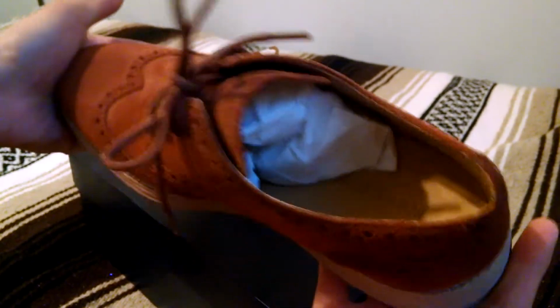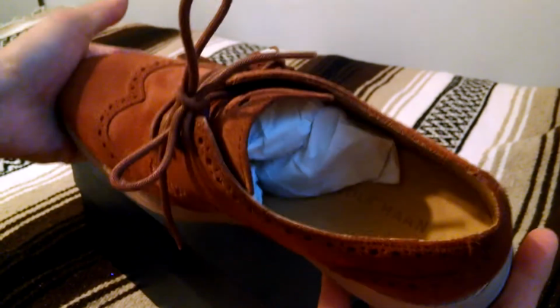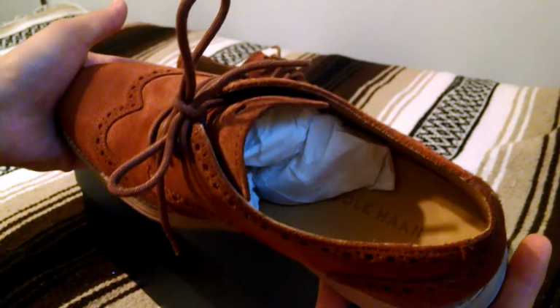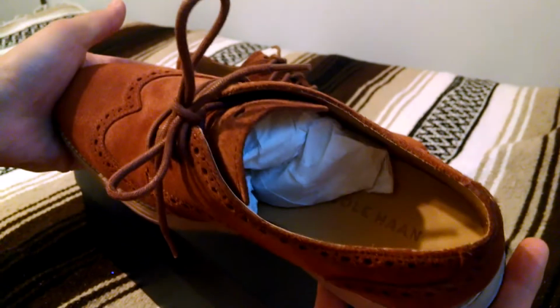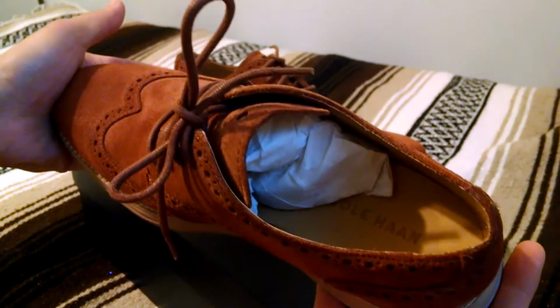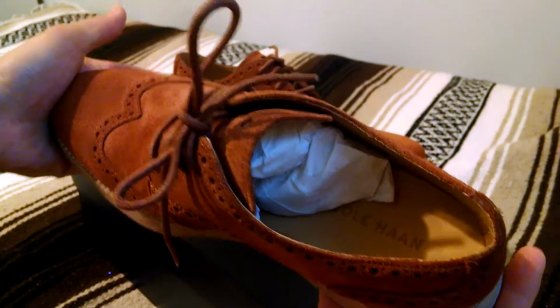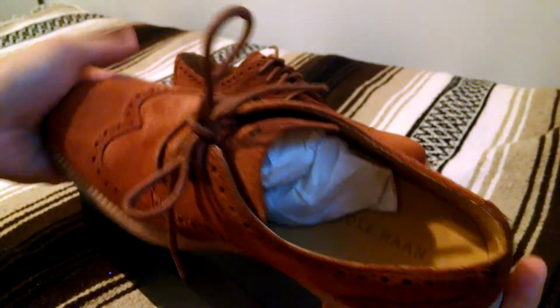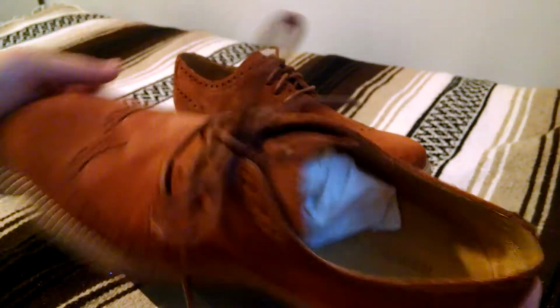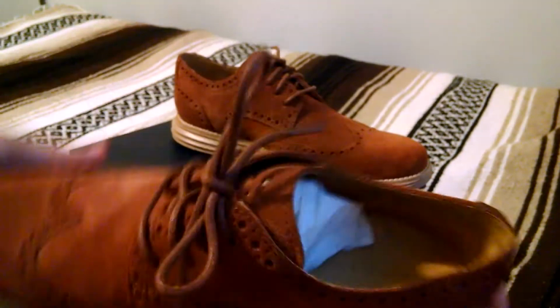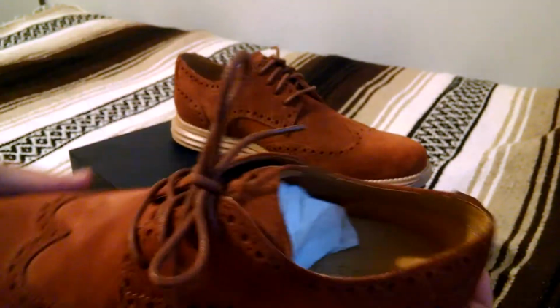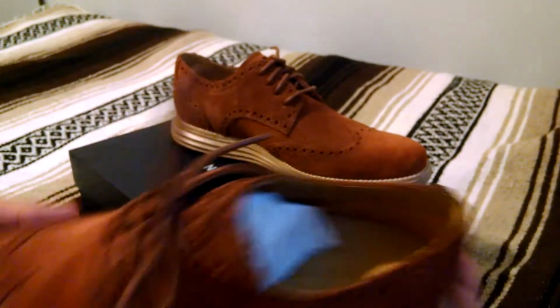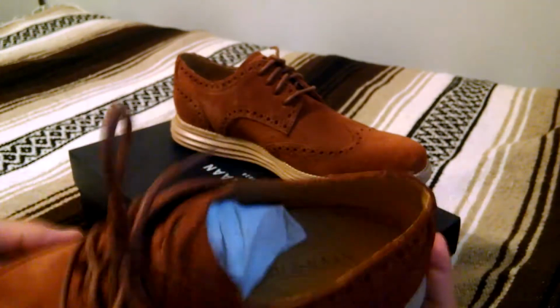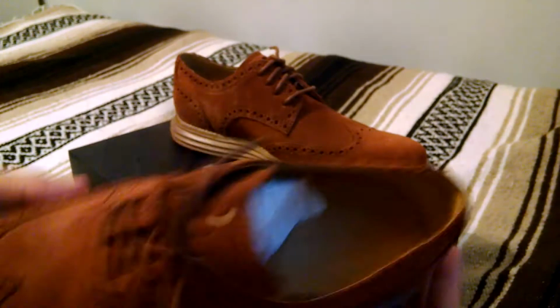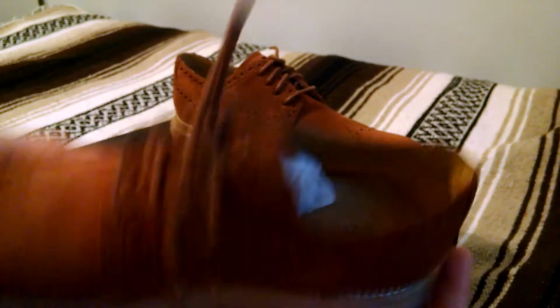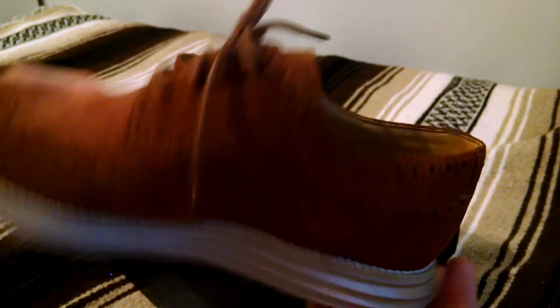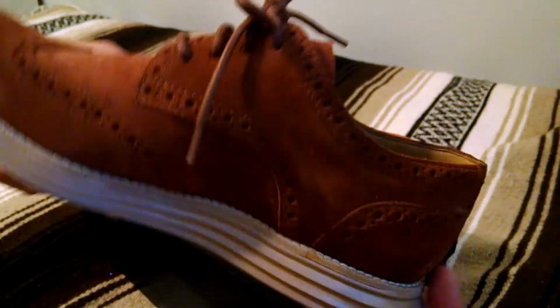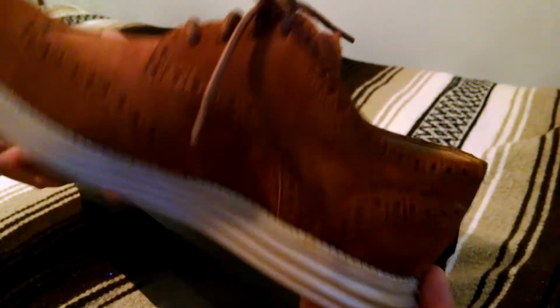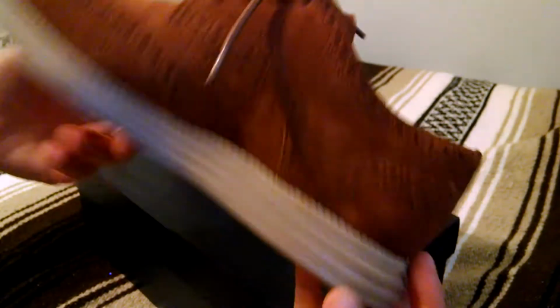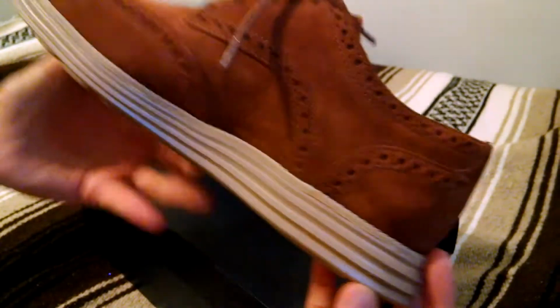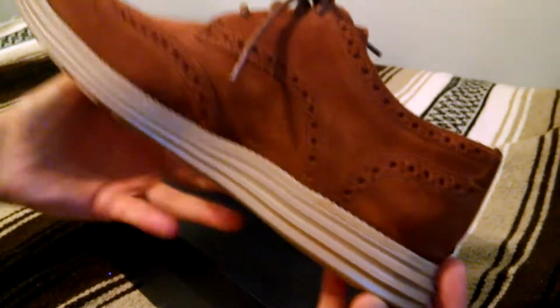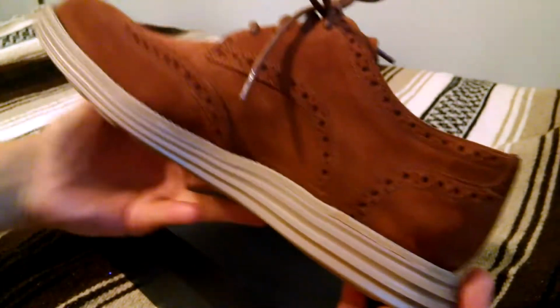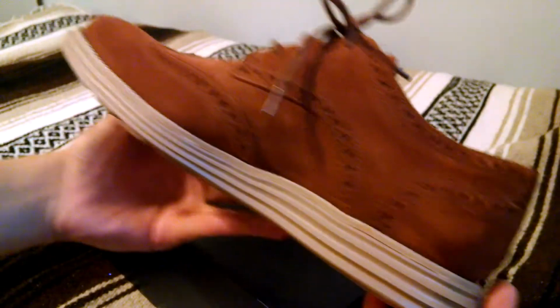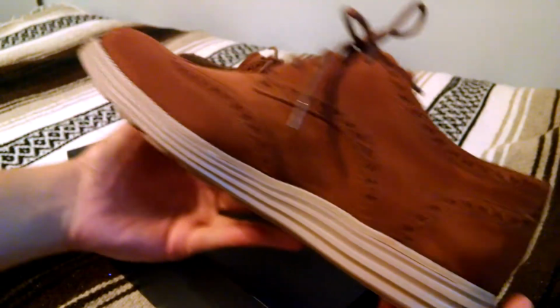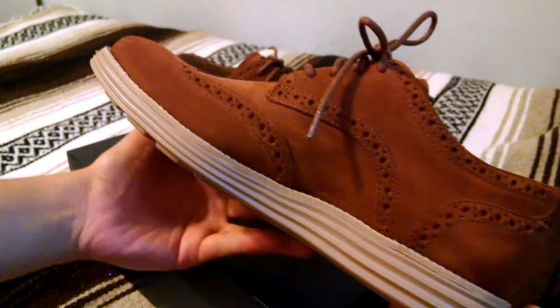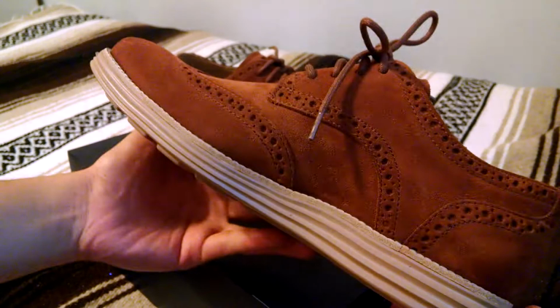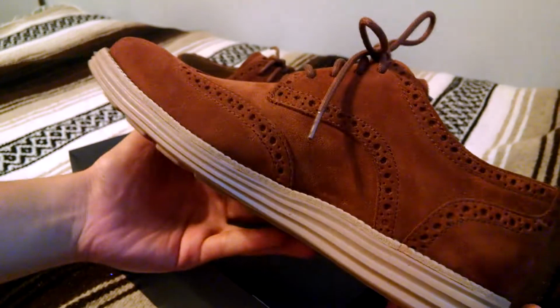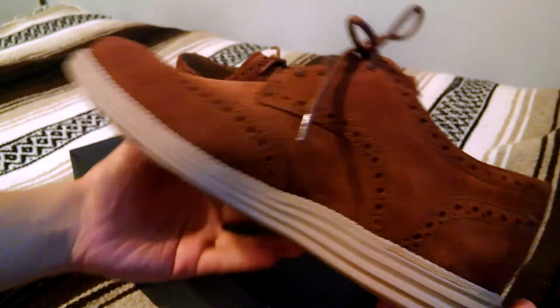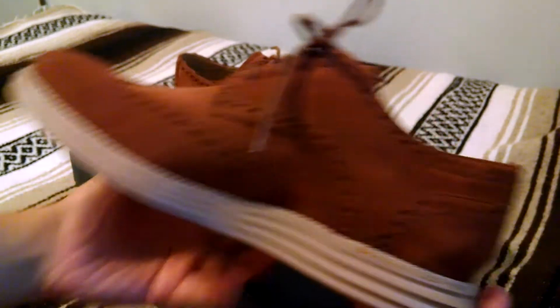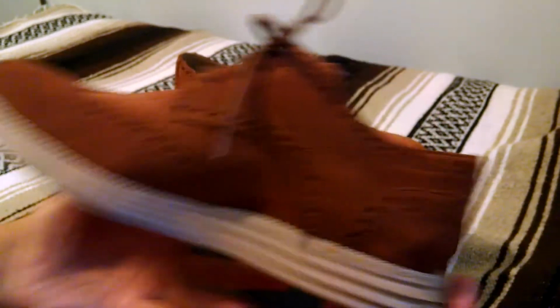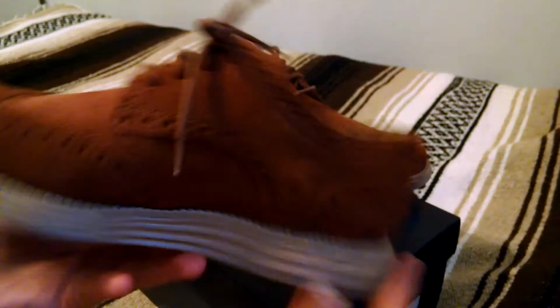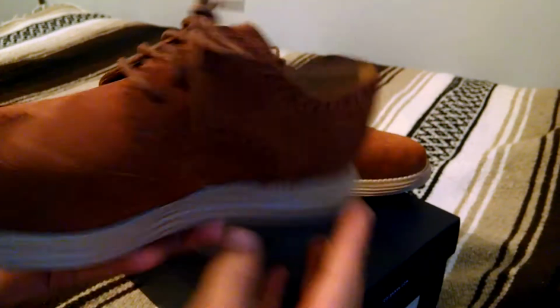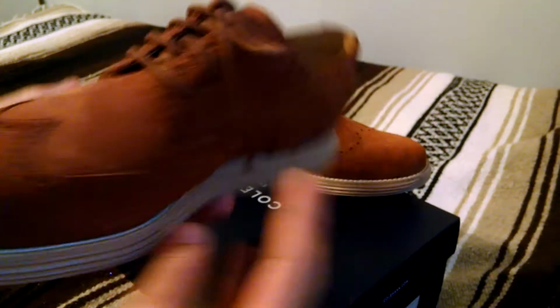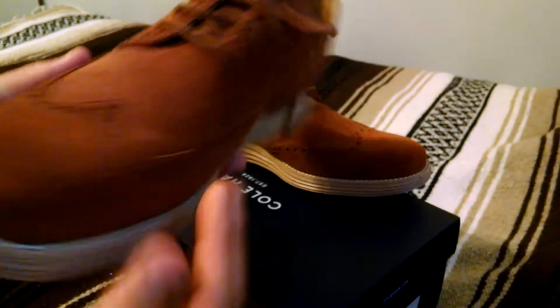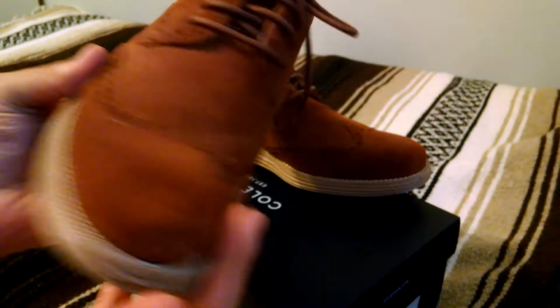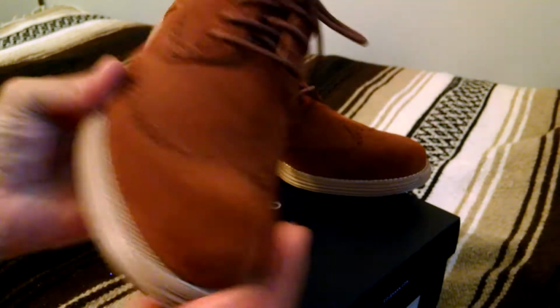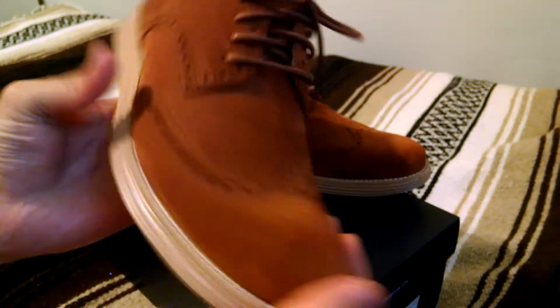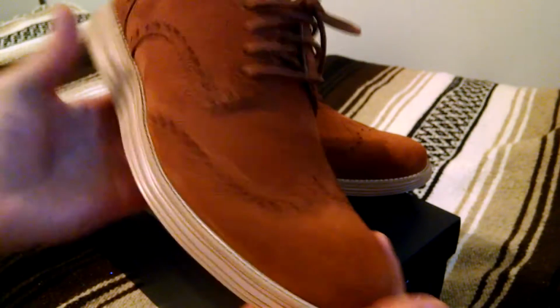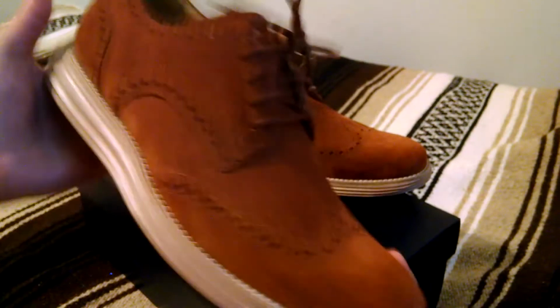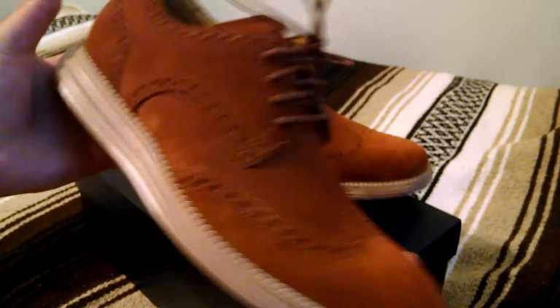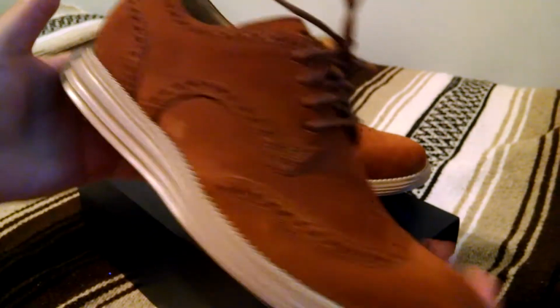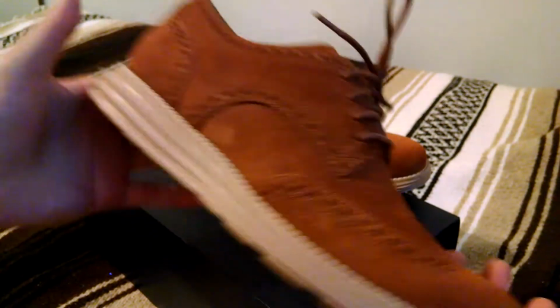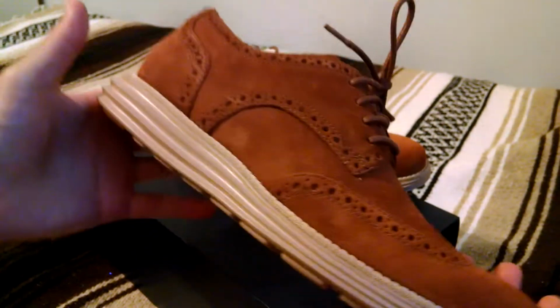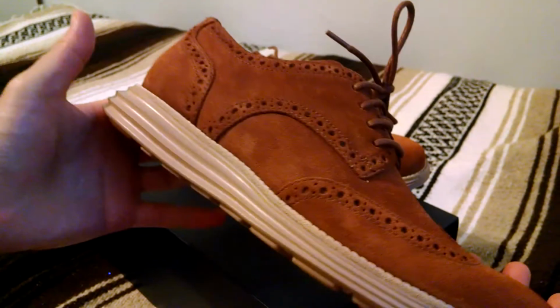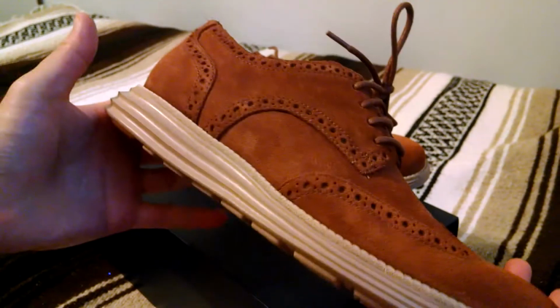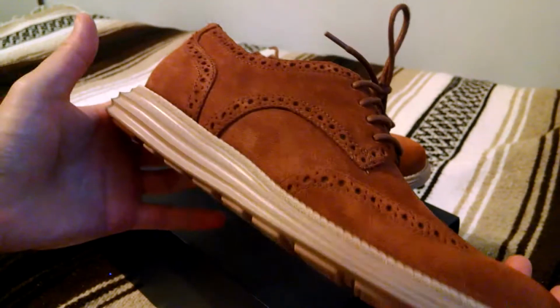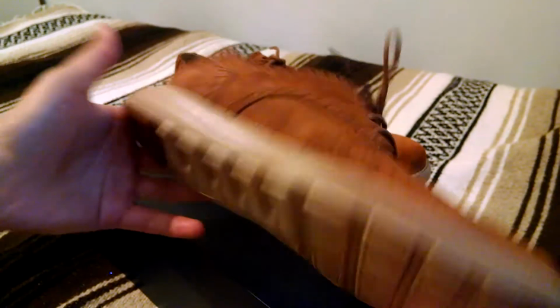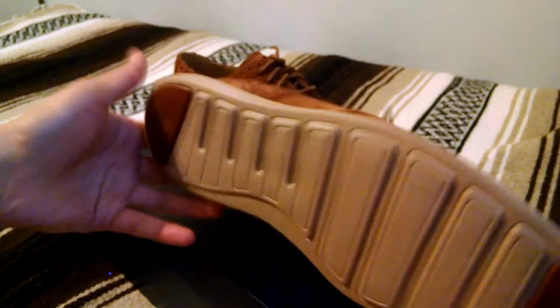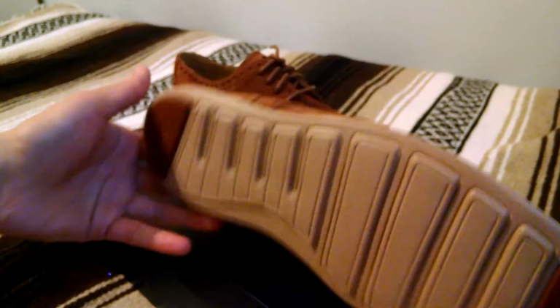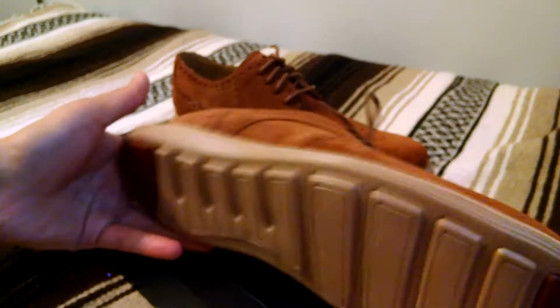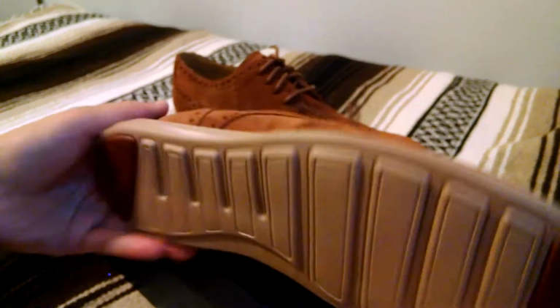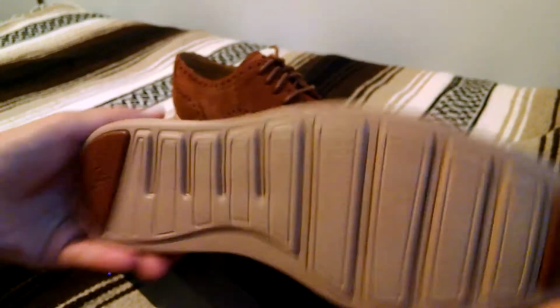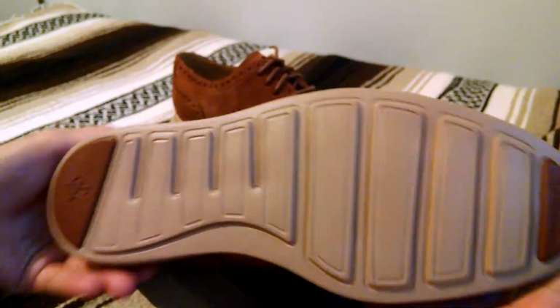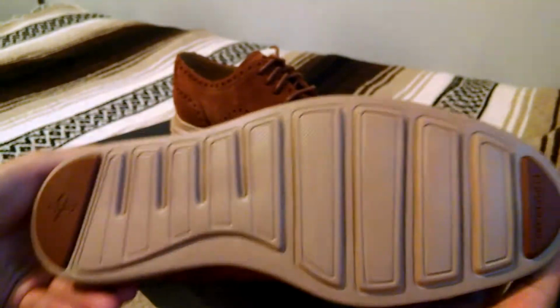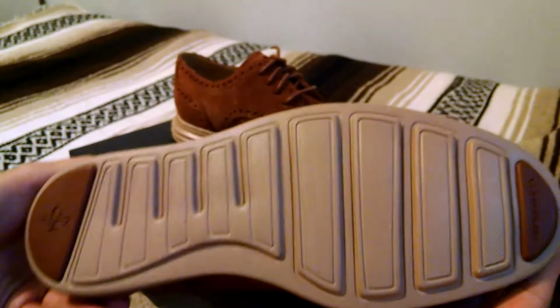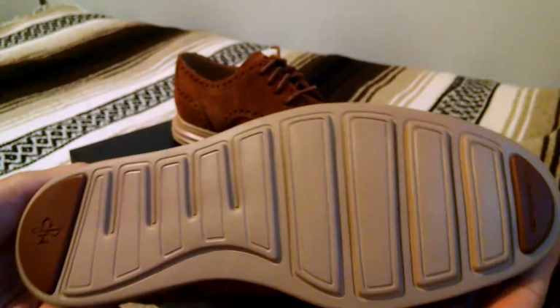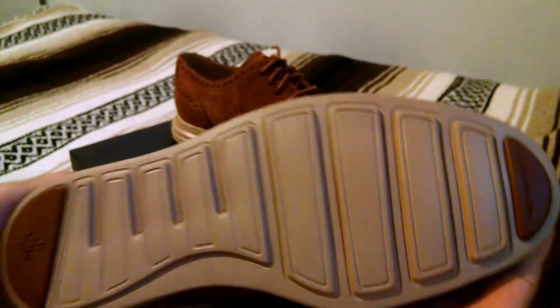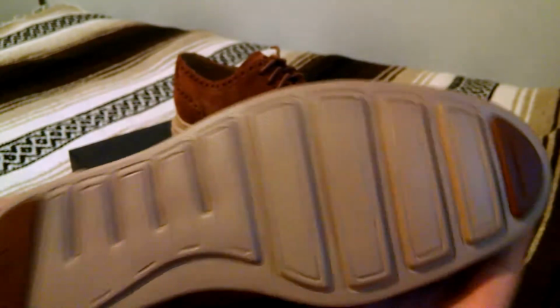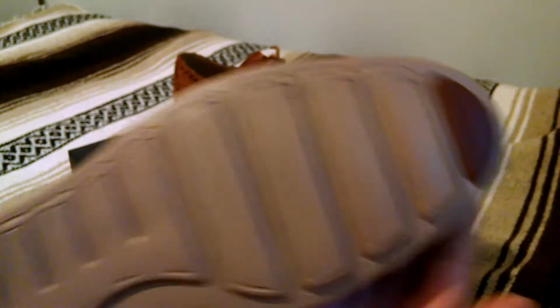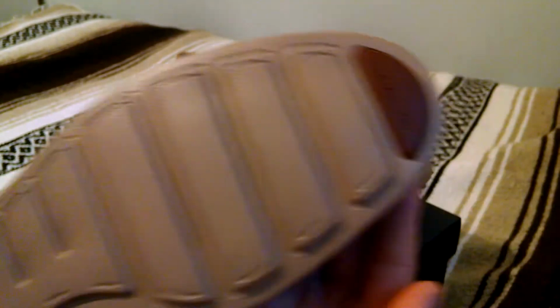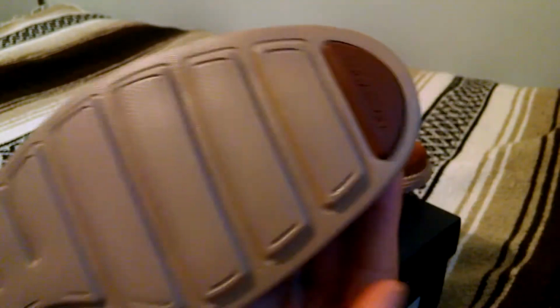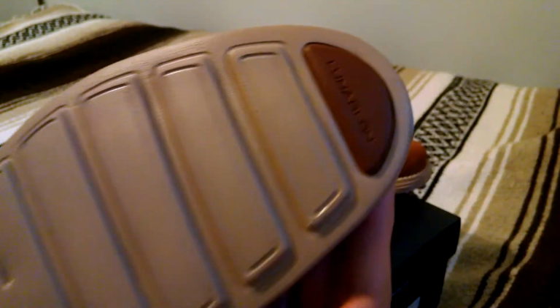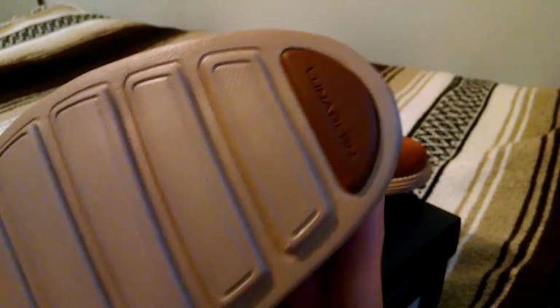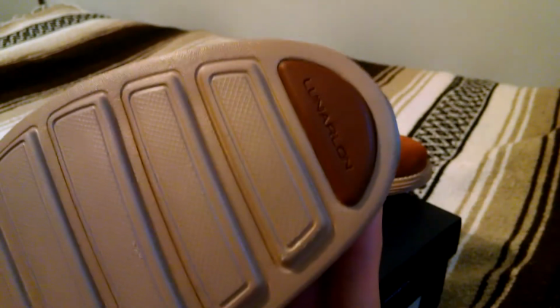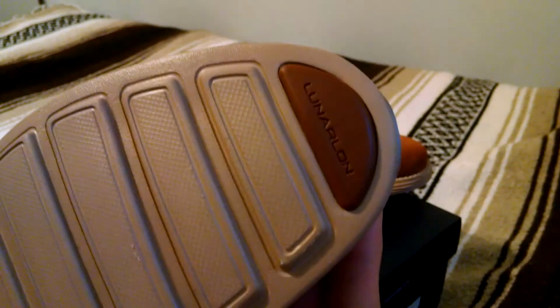Very comfortable. Down below, we've got that Nike technology — a tan Lunargrand sole.